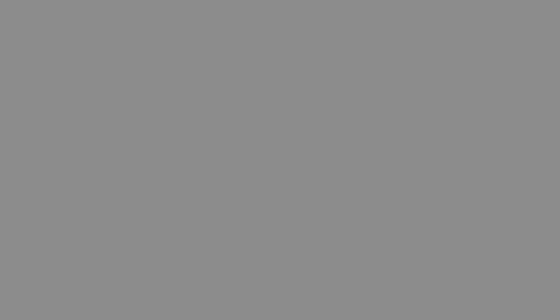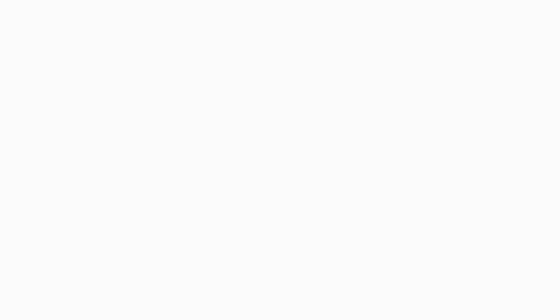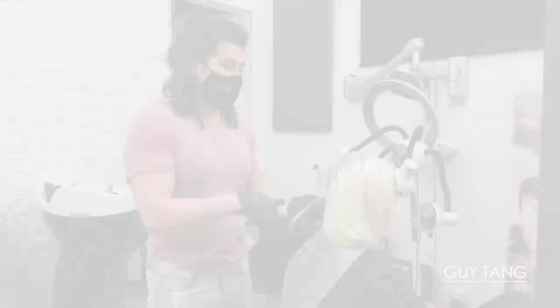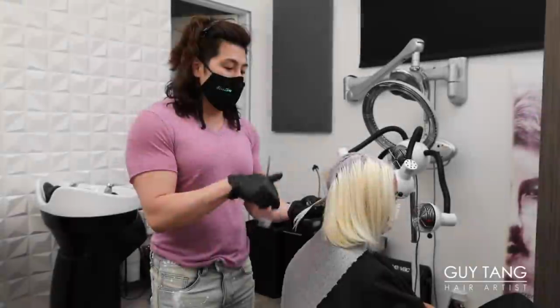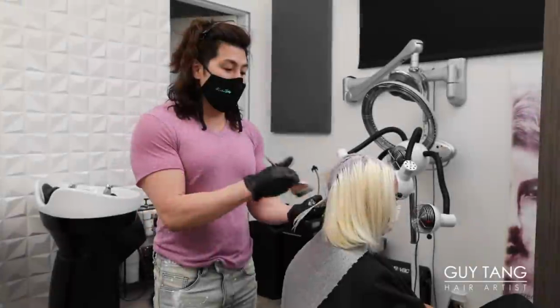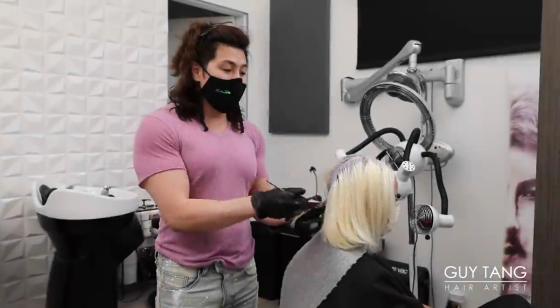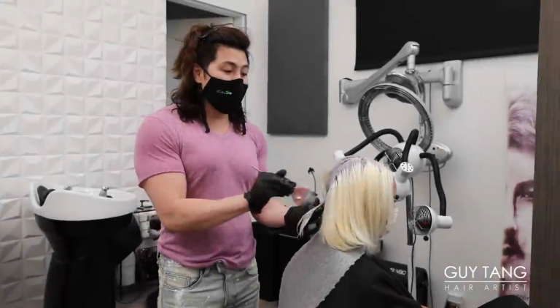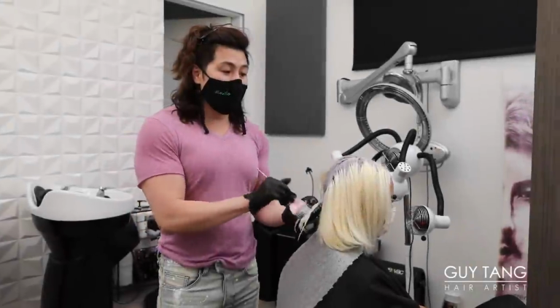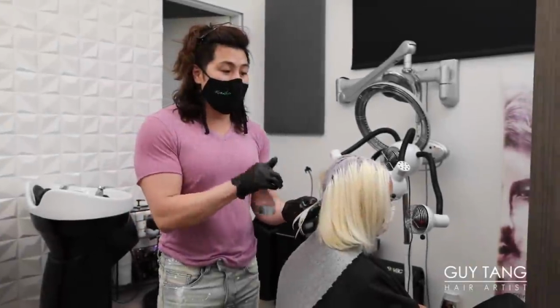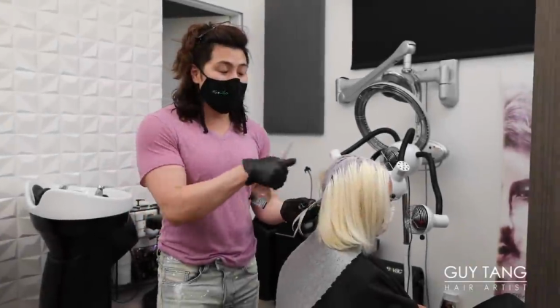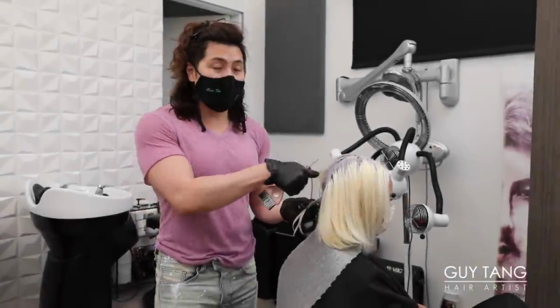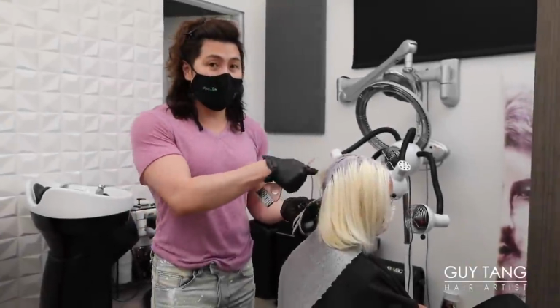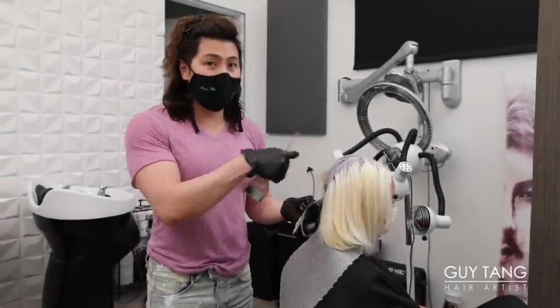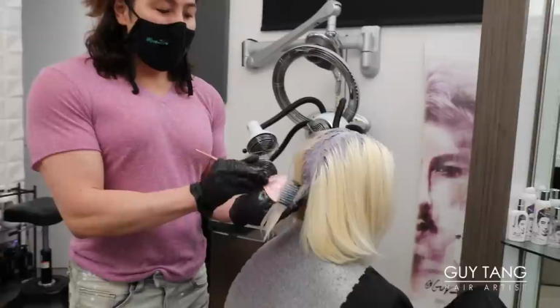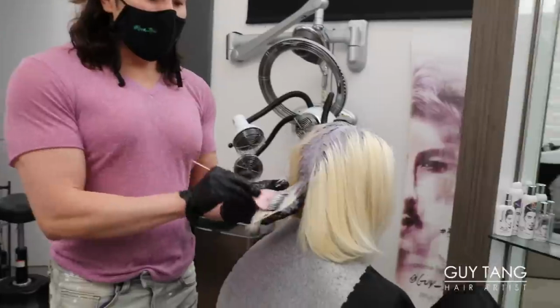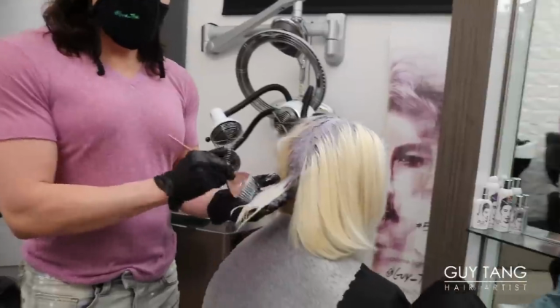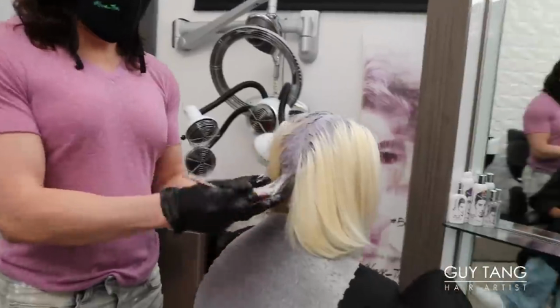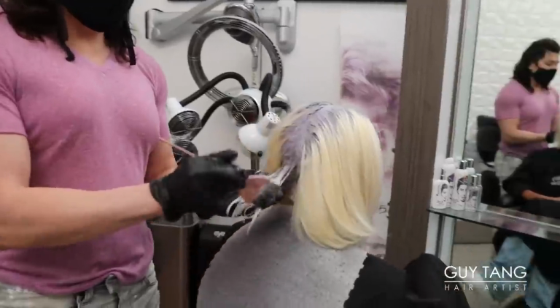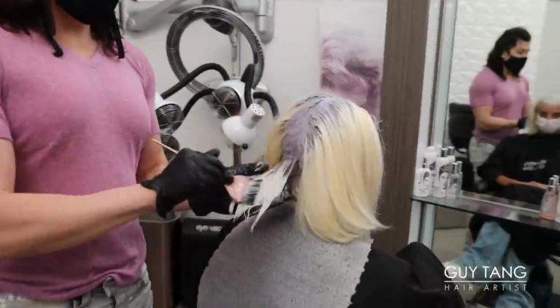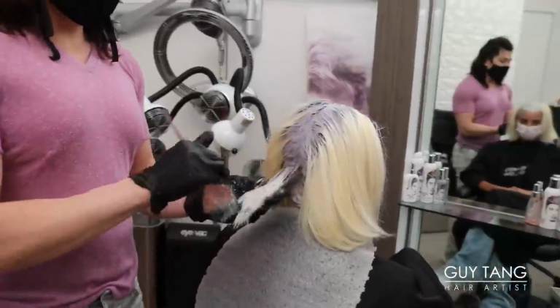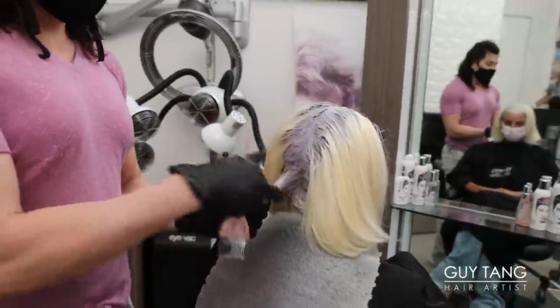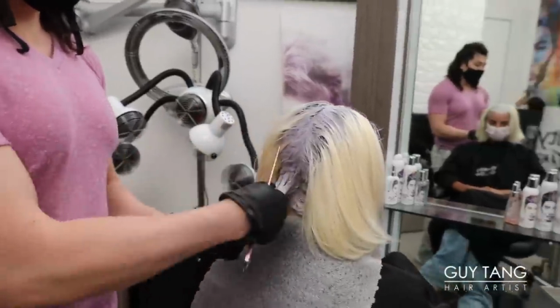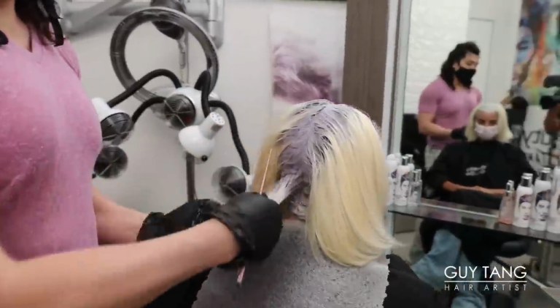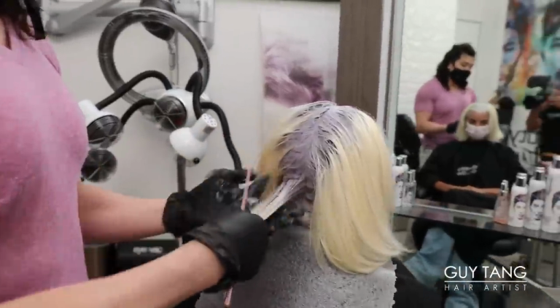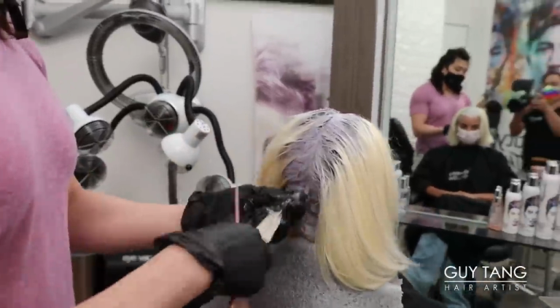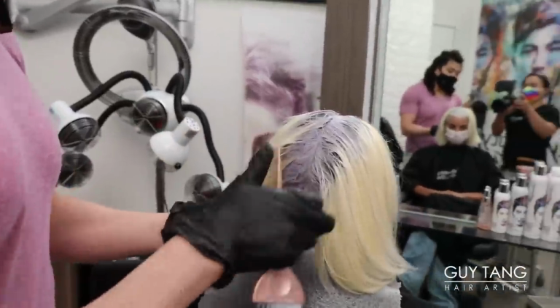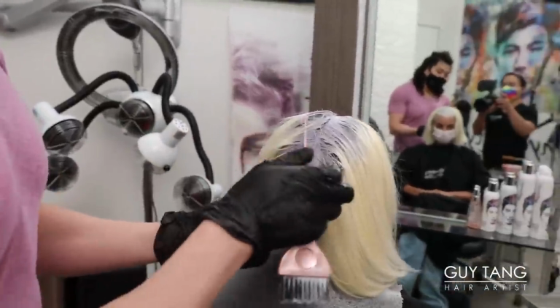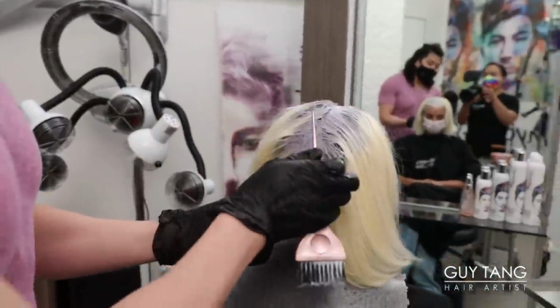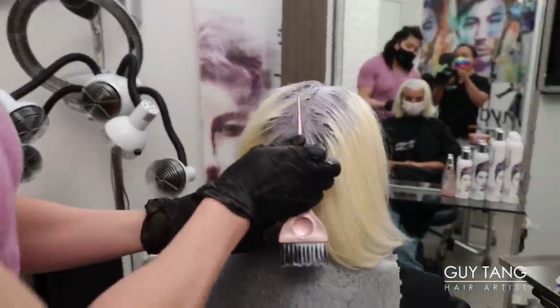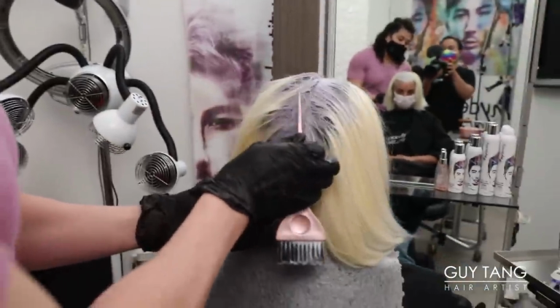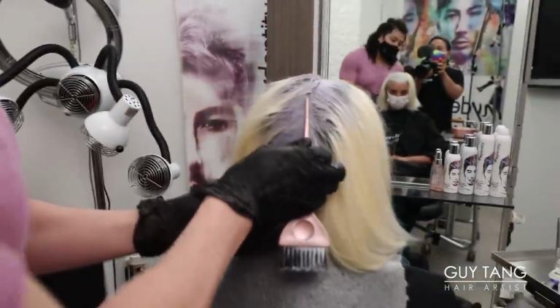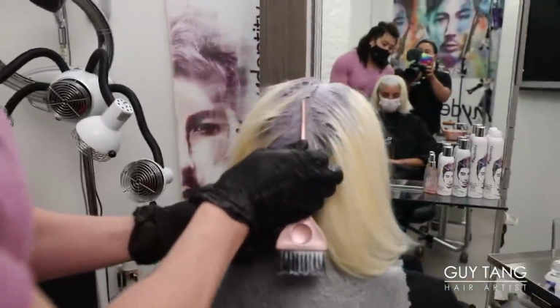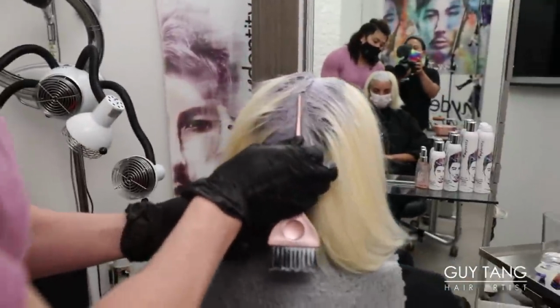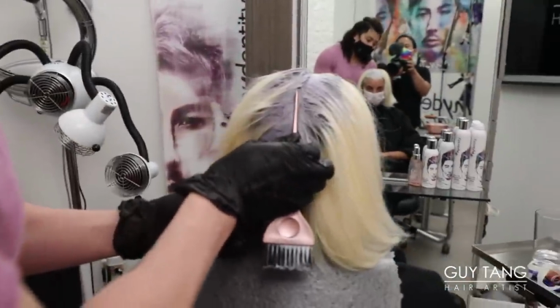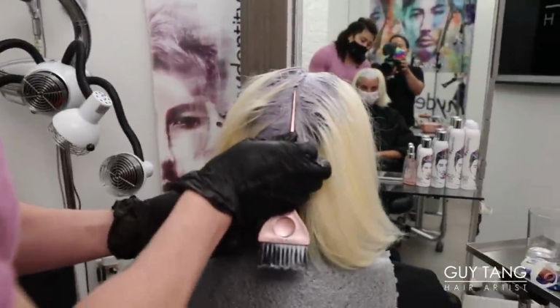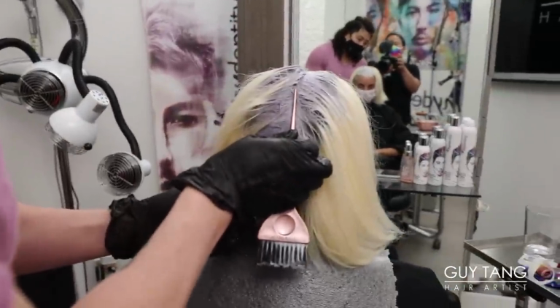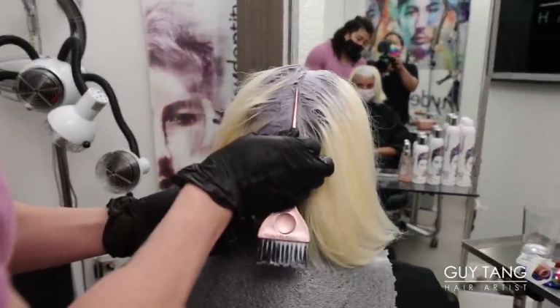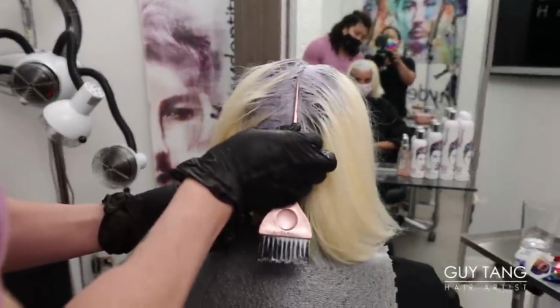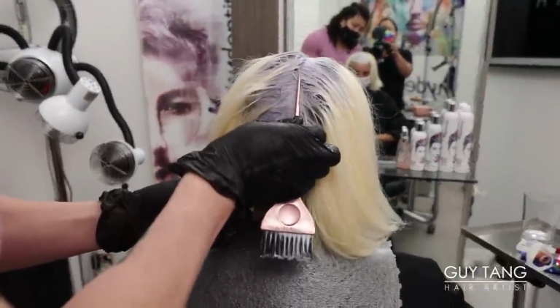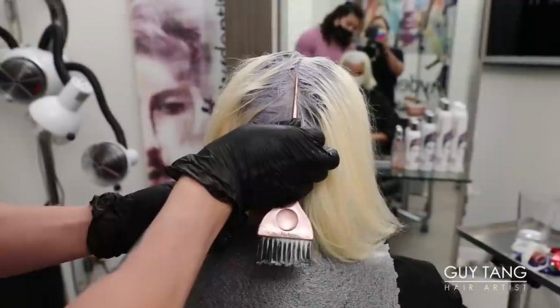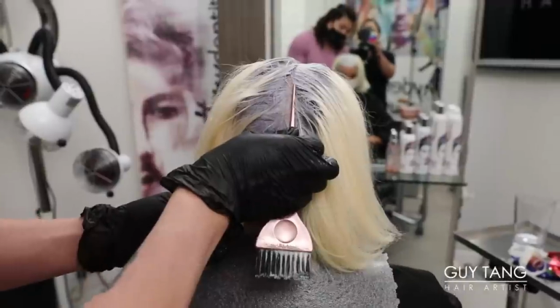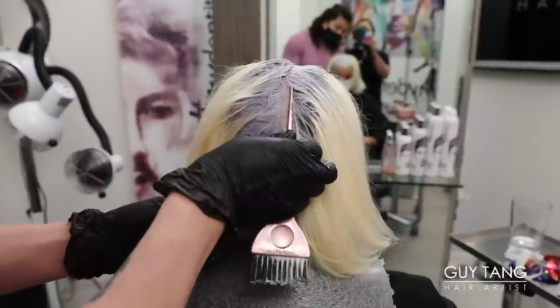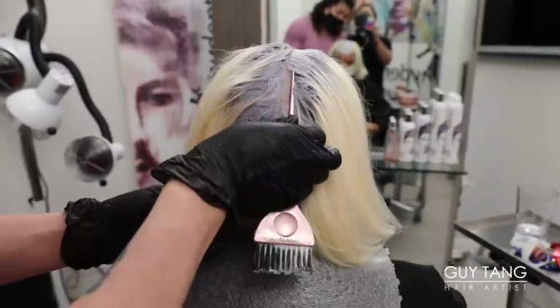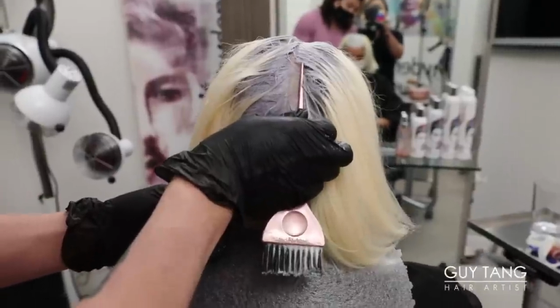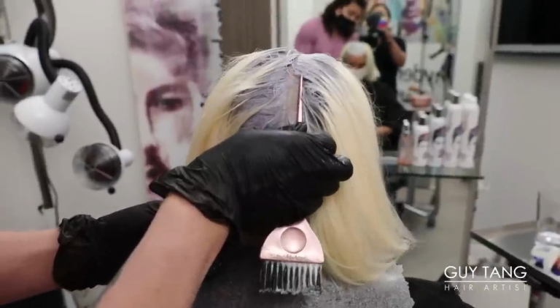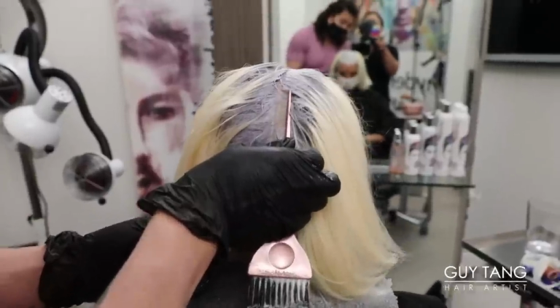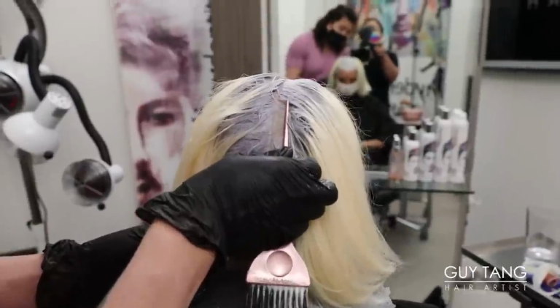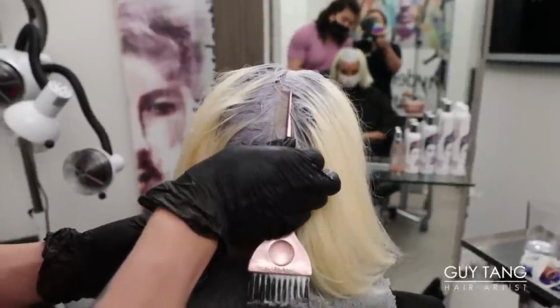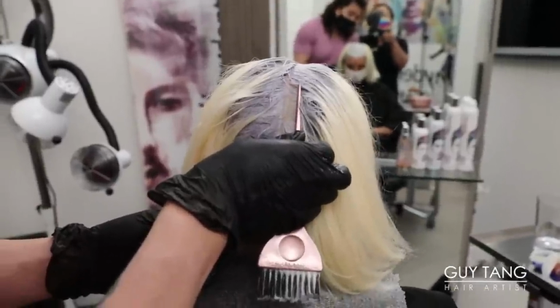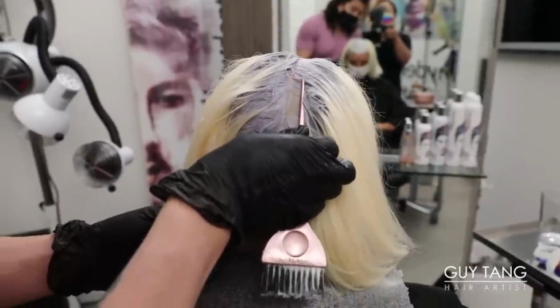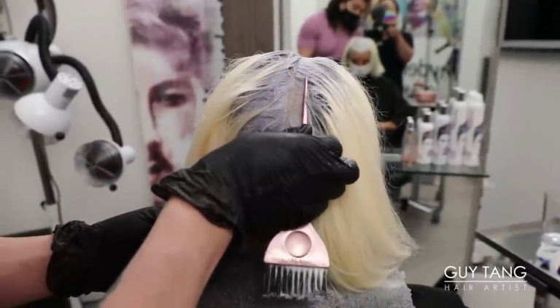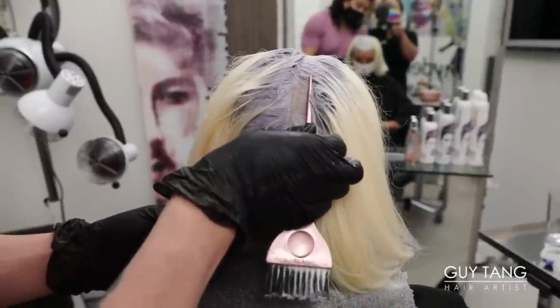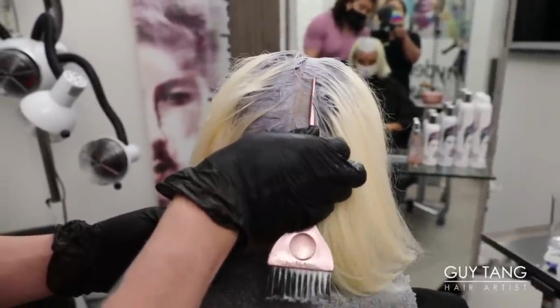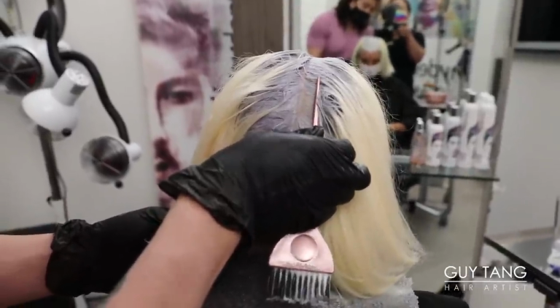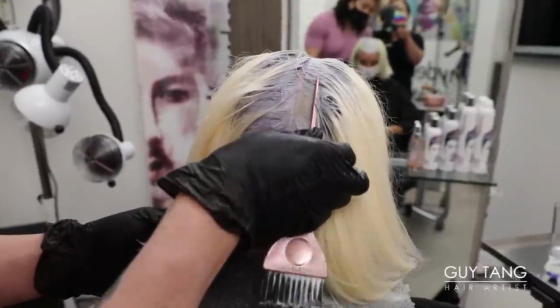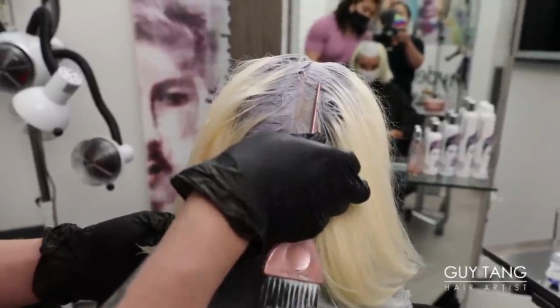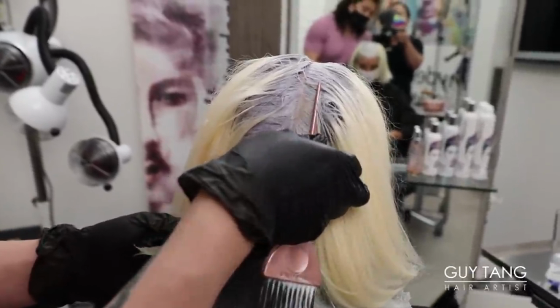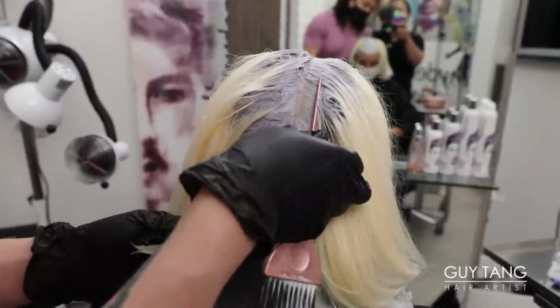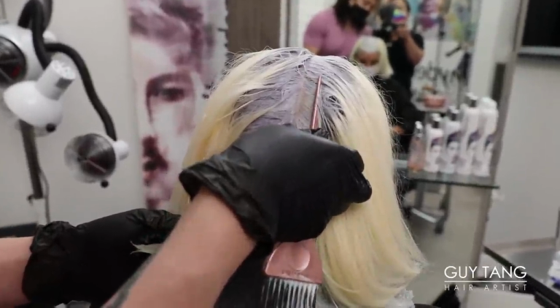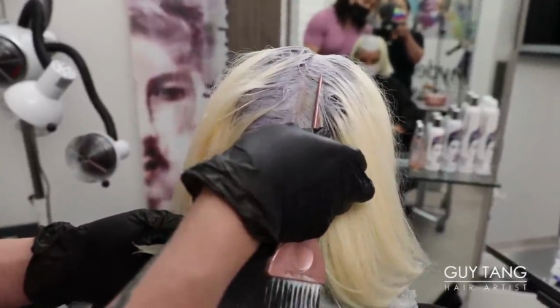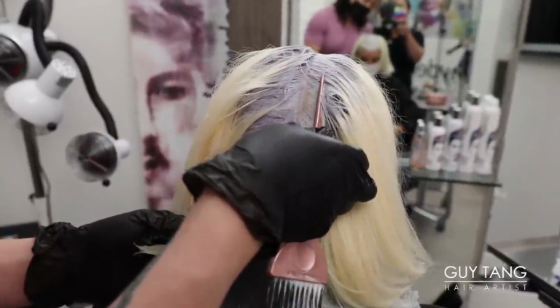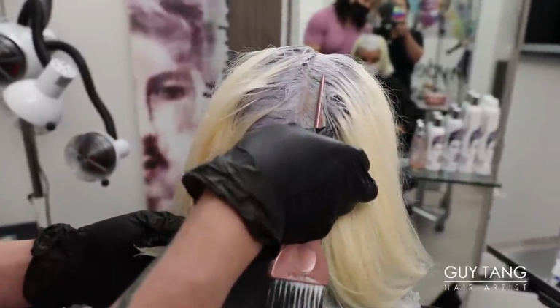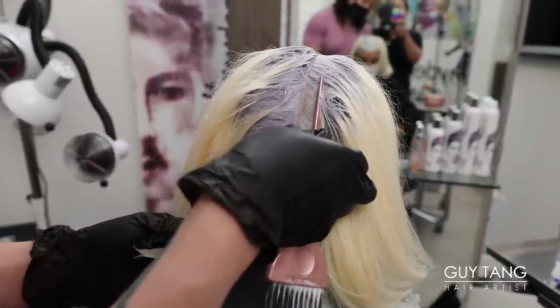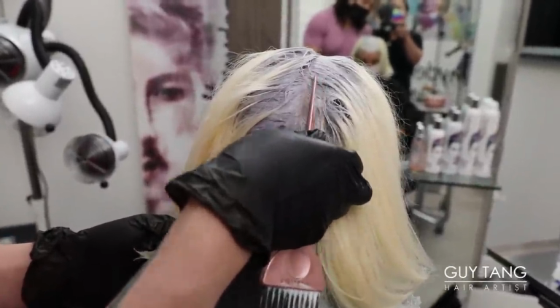When it's processing, it's always going to look very, very scary. You can see that, but just swipe it and you can see it's not as dark as it looks.